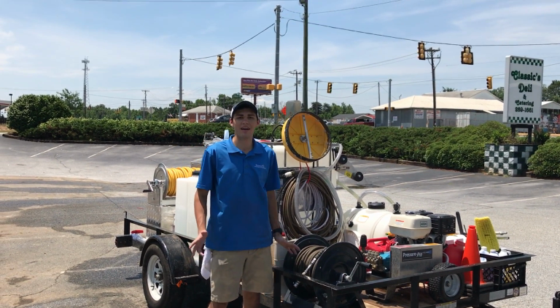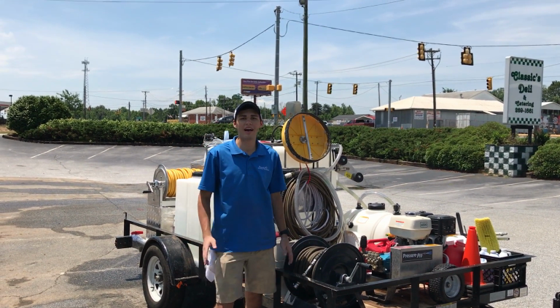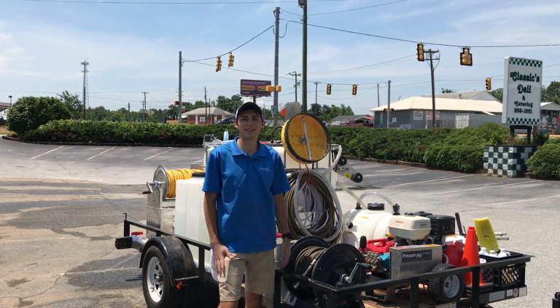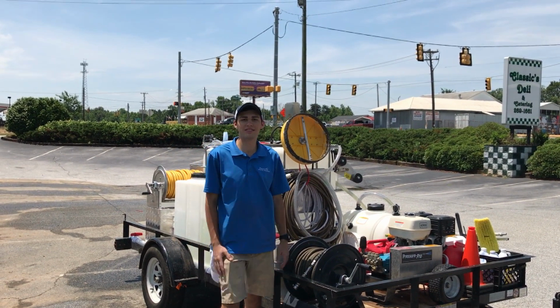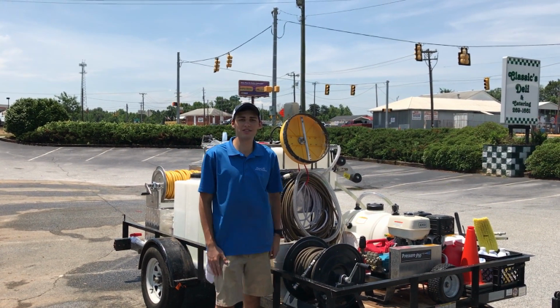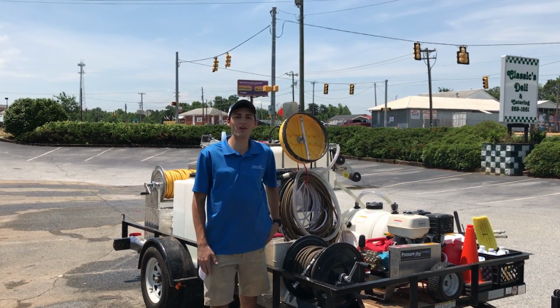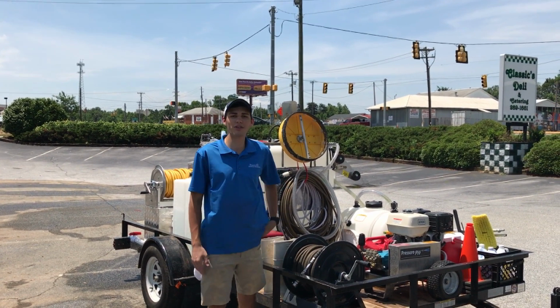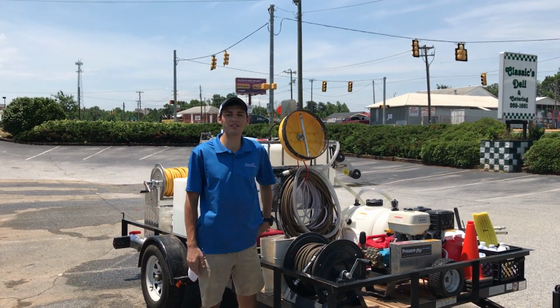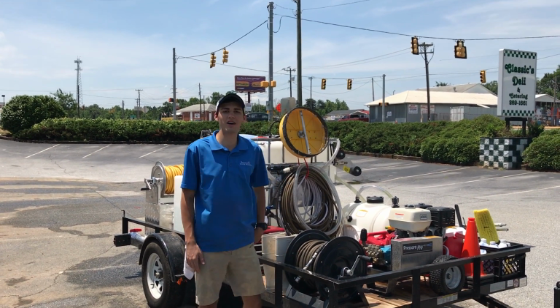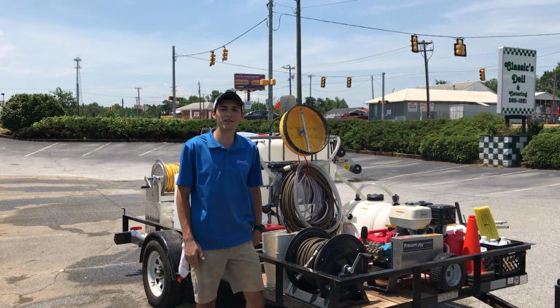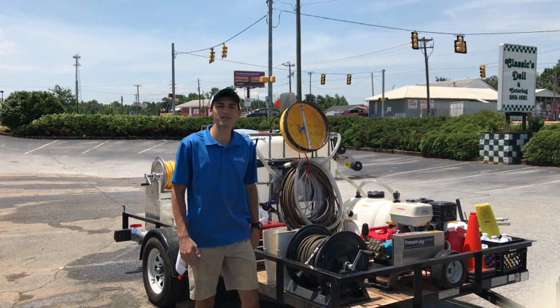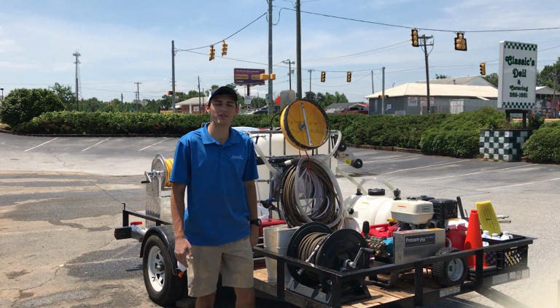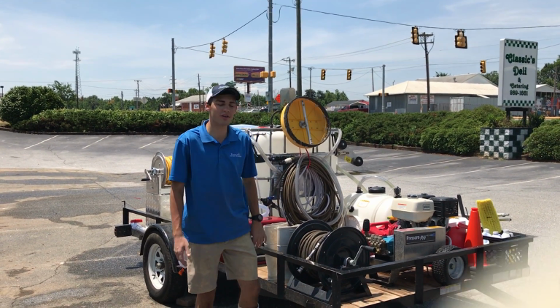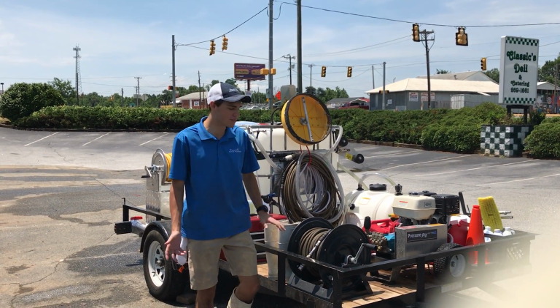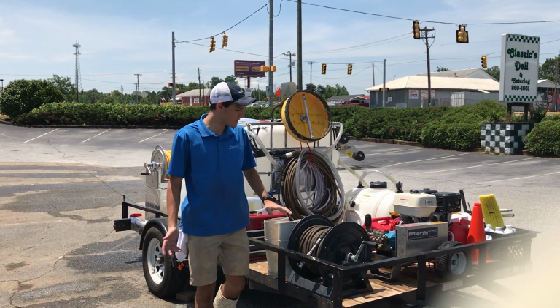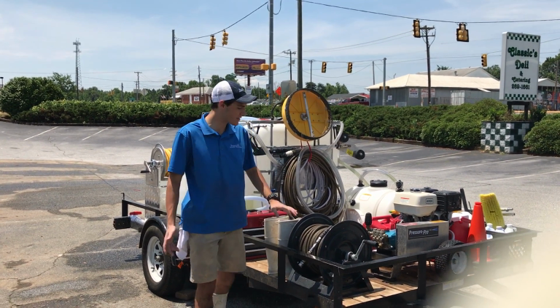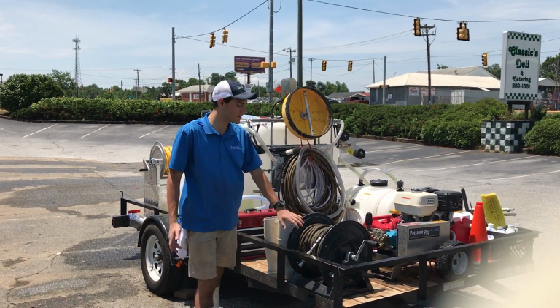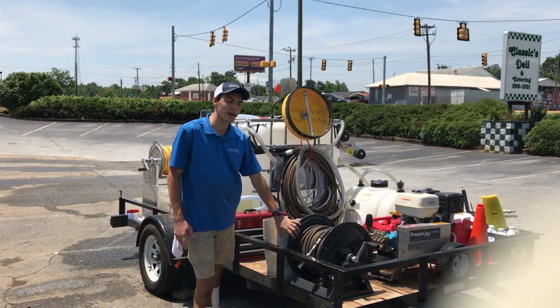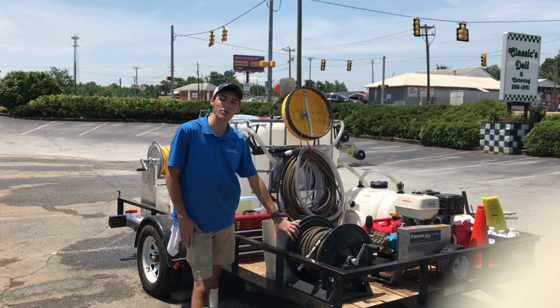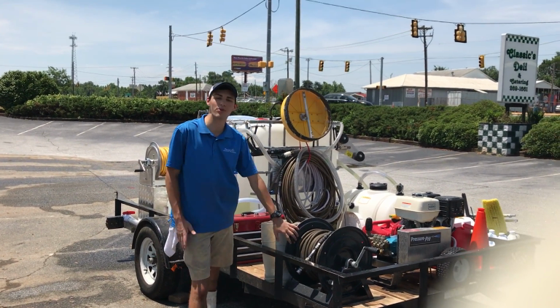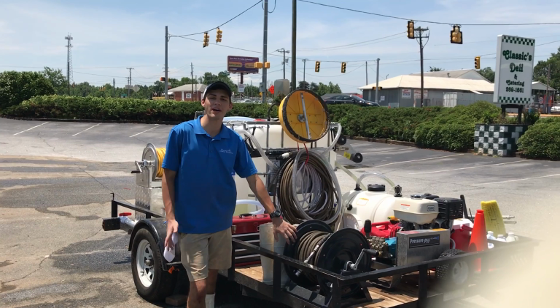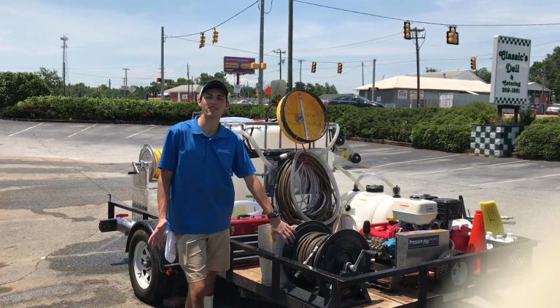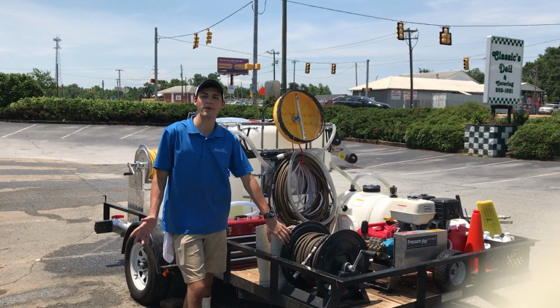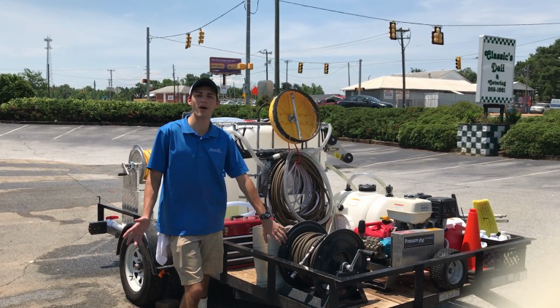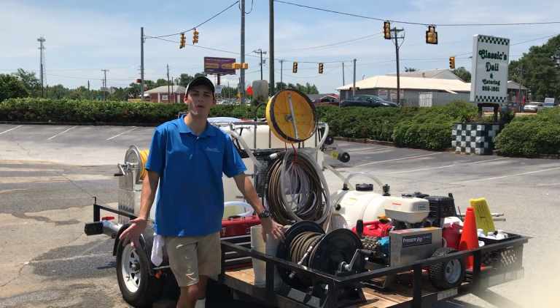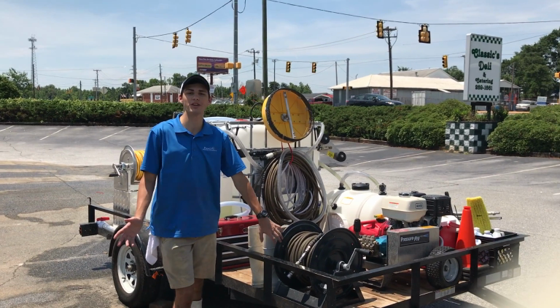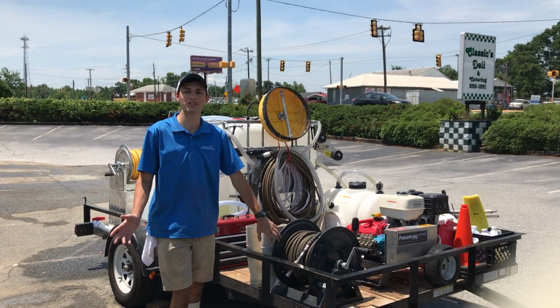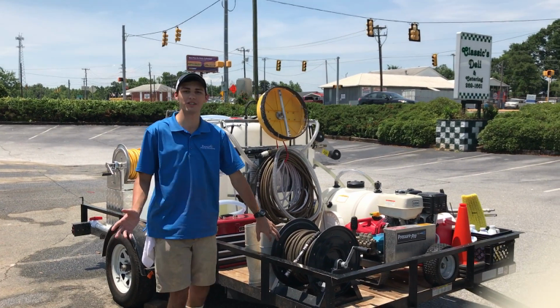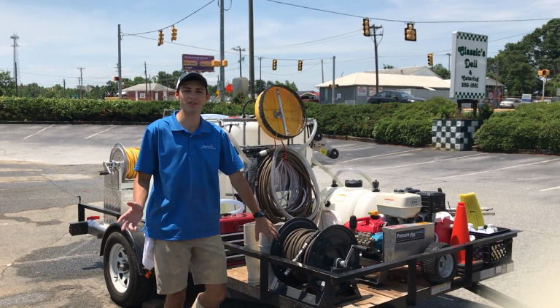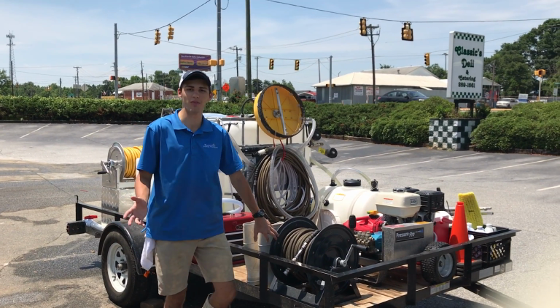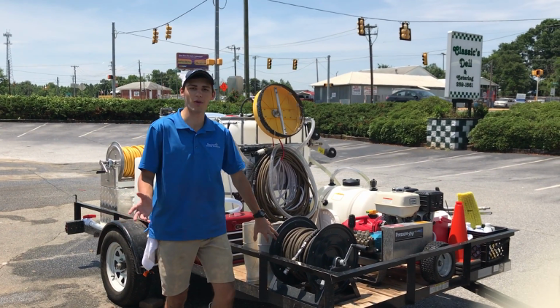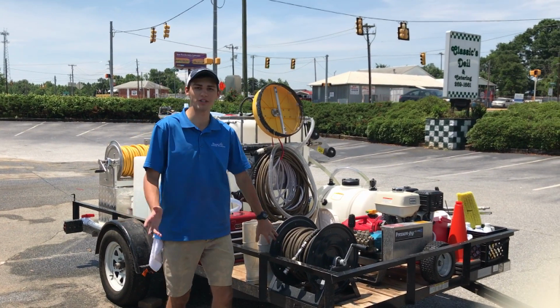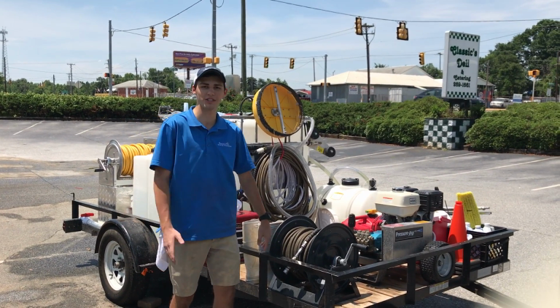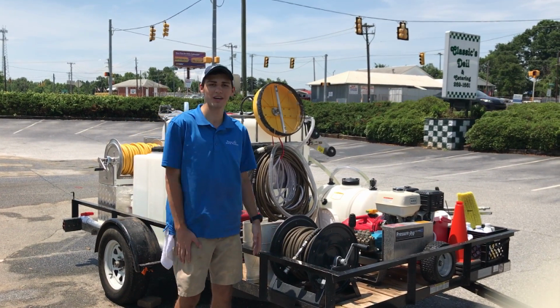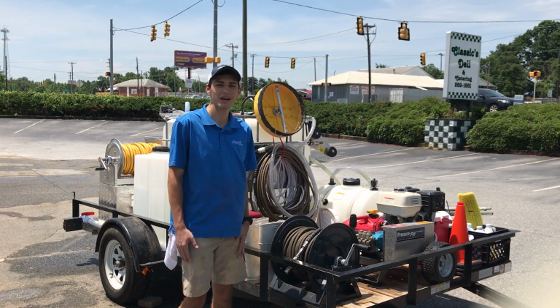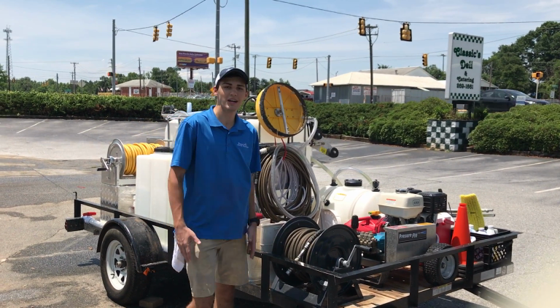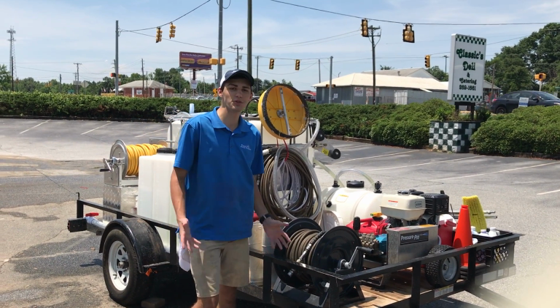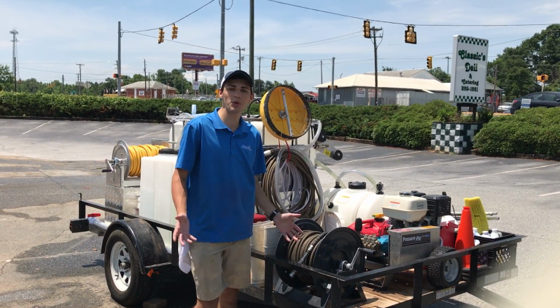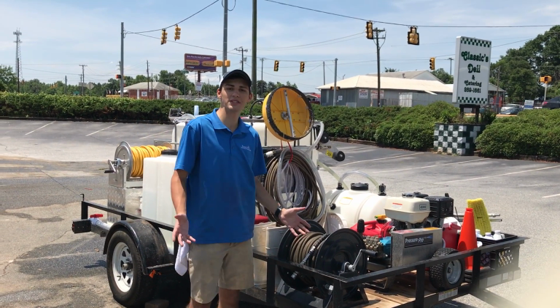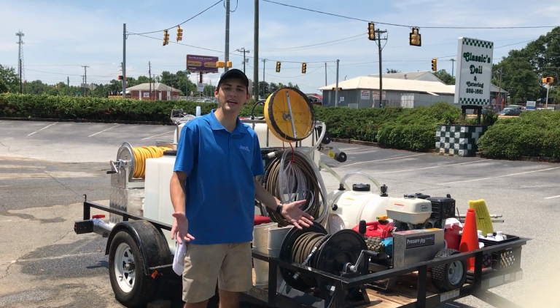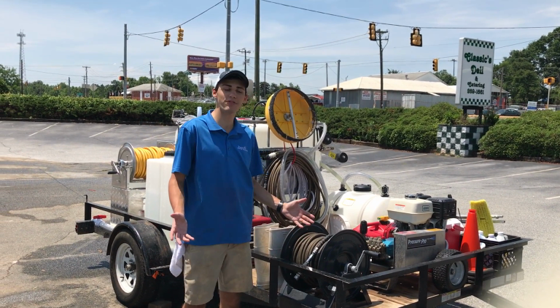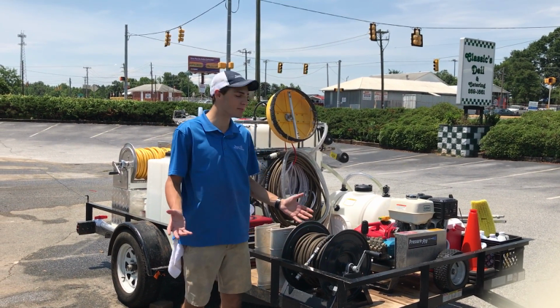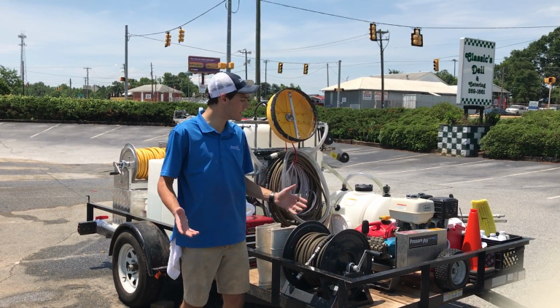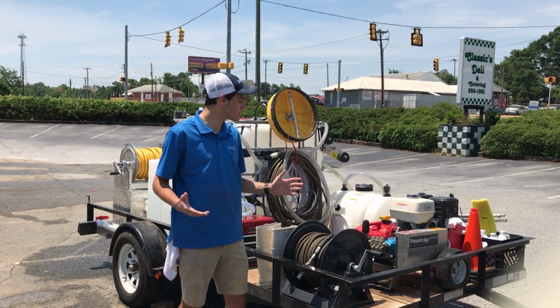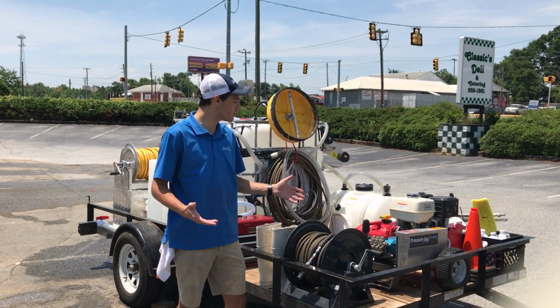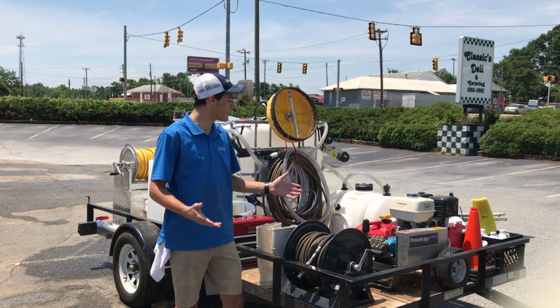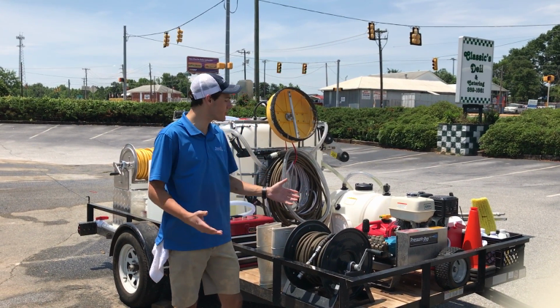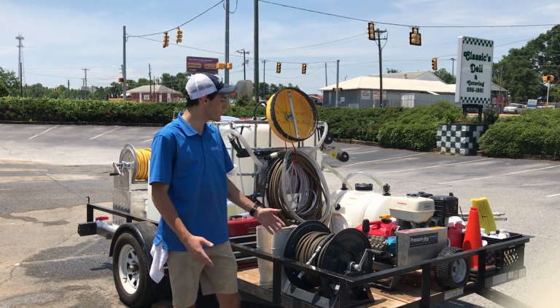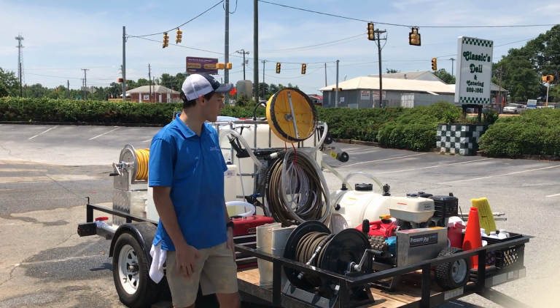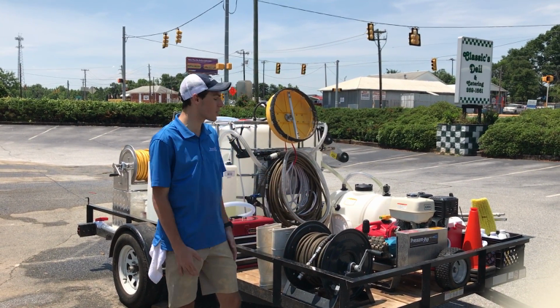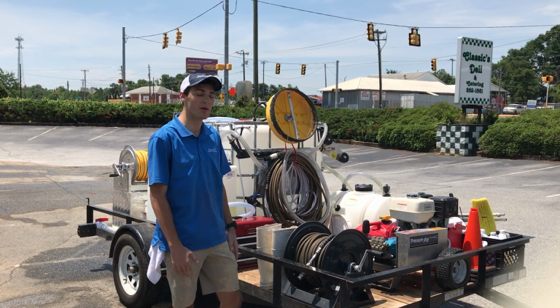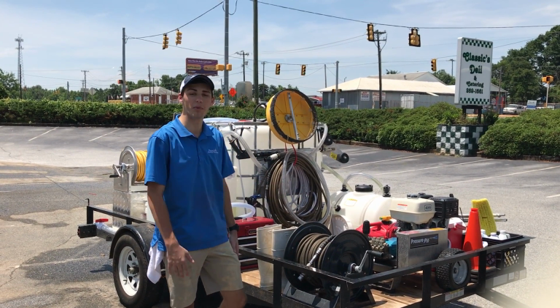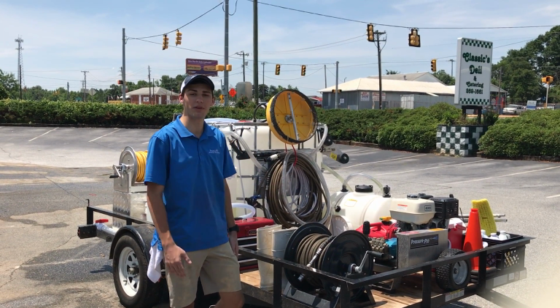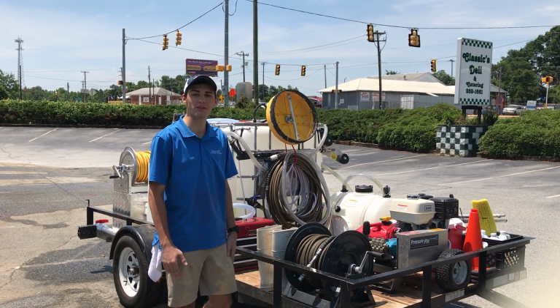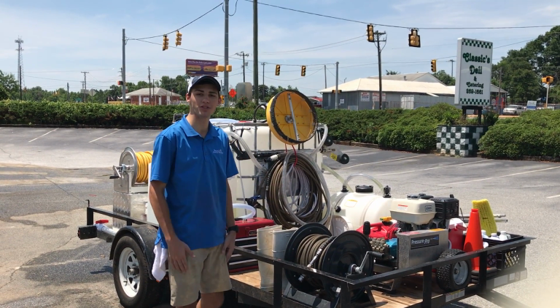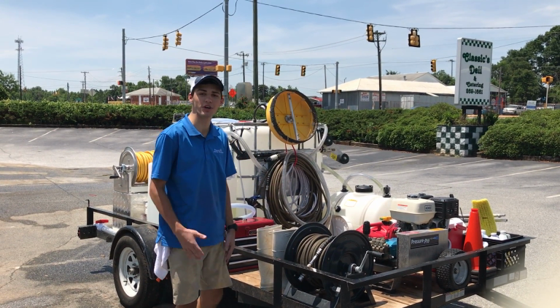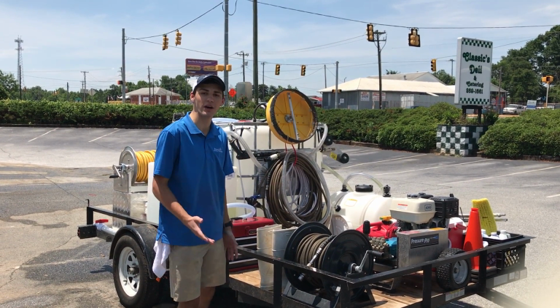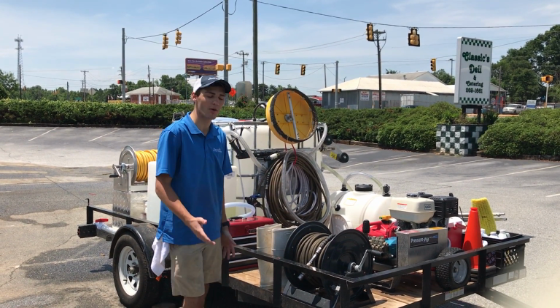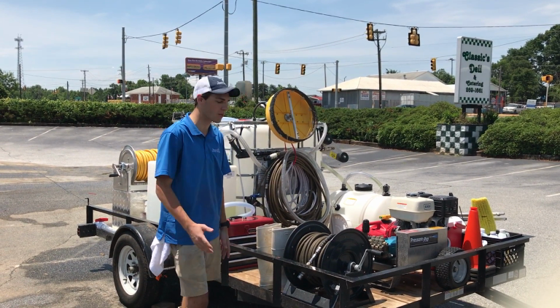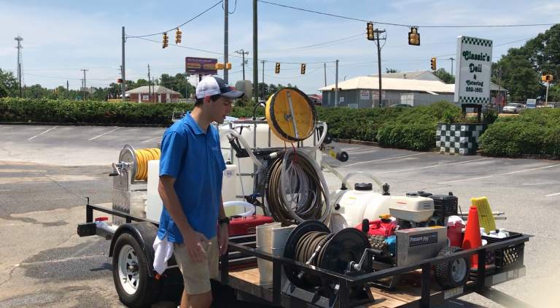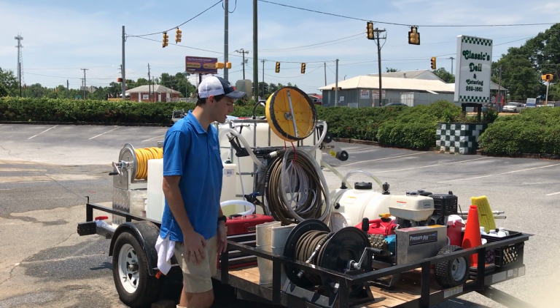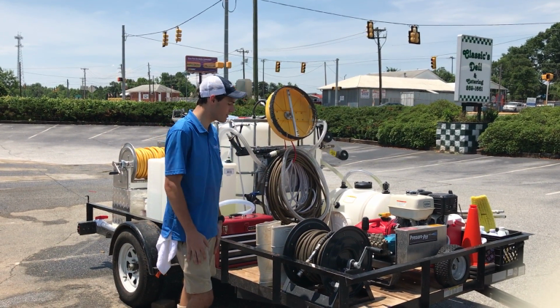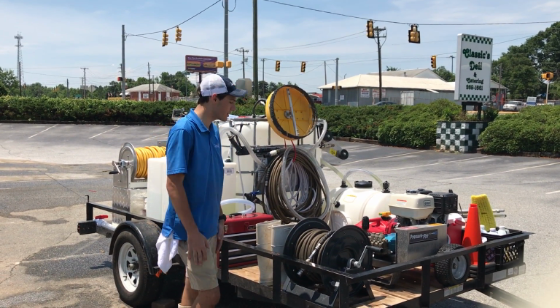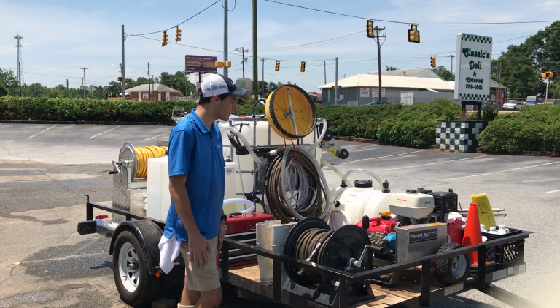Hey, this is Logan Saunders in Greenville, South Carolina with Proactive Power Washing and Soft Washing. I just want to take a few minutes and run through our equipment with you, show you how we're working and everything.